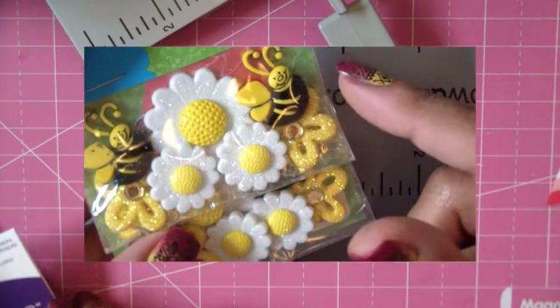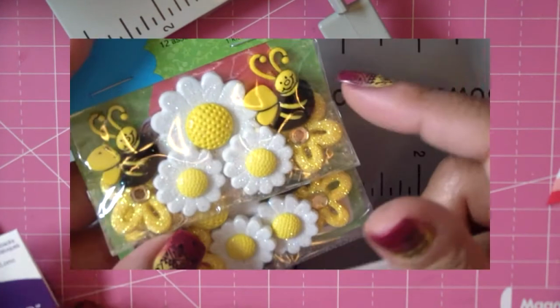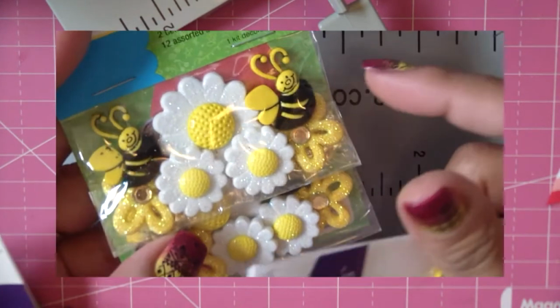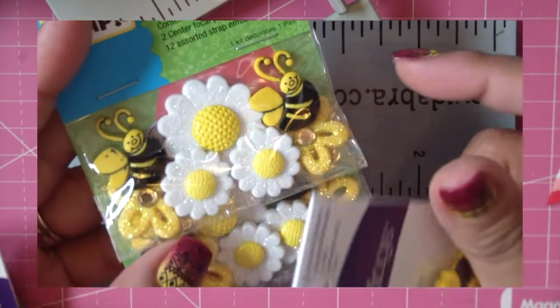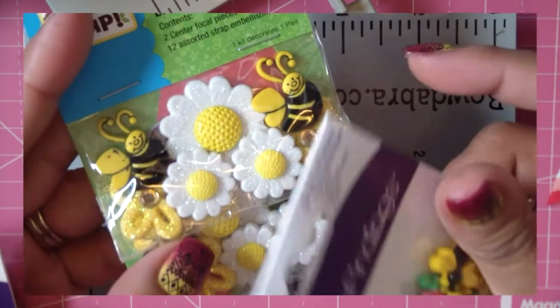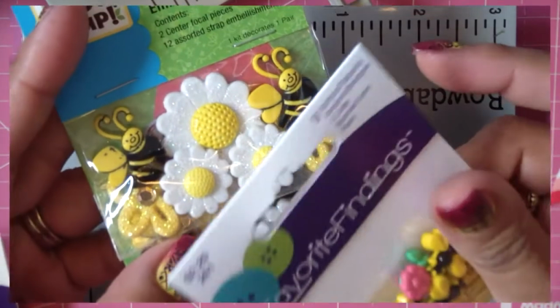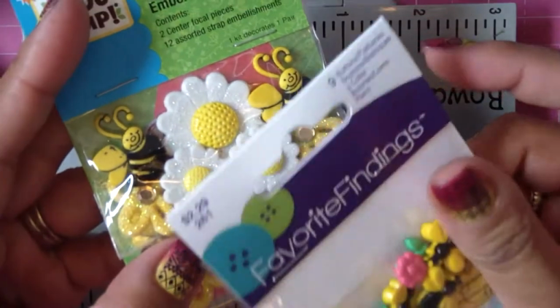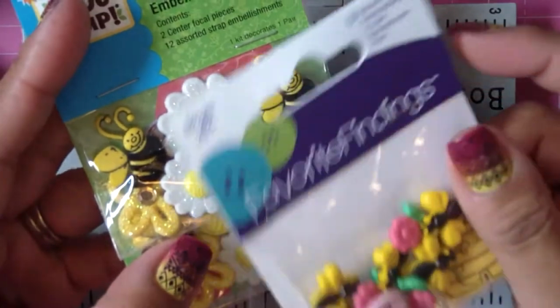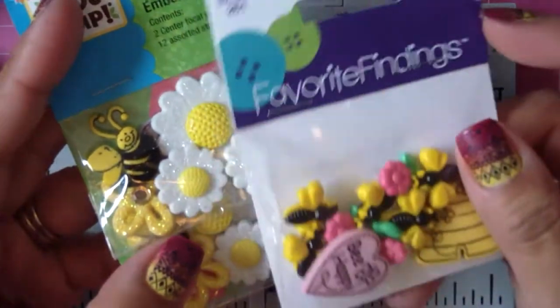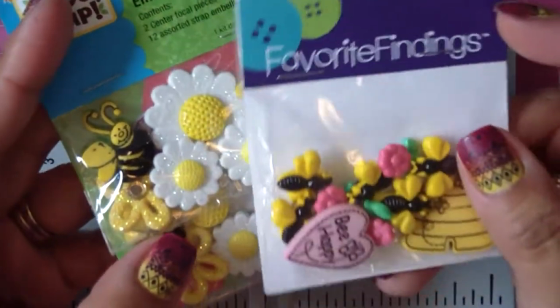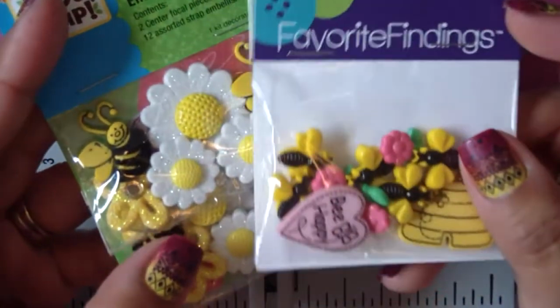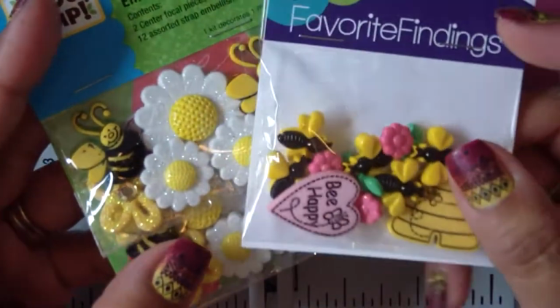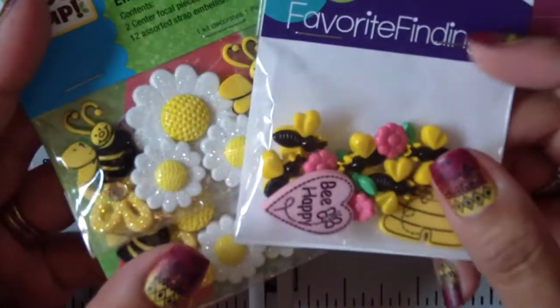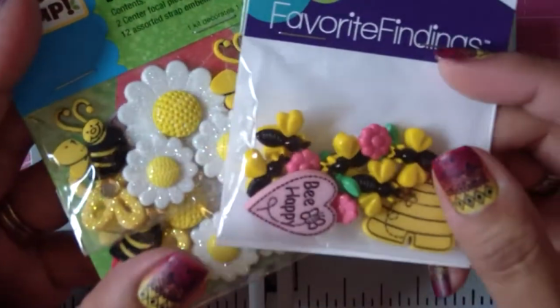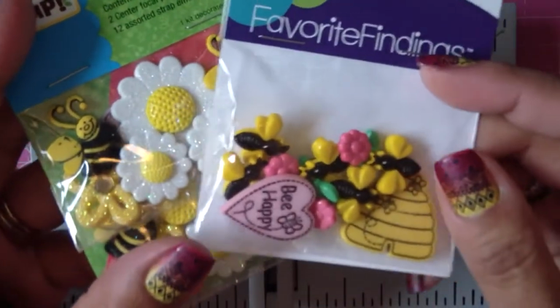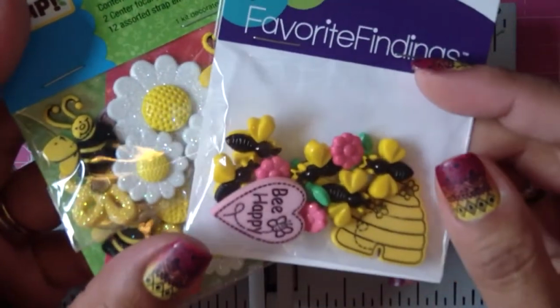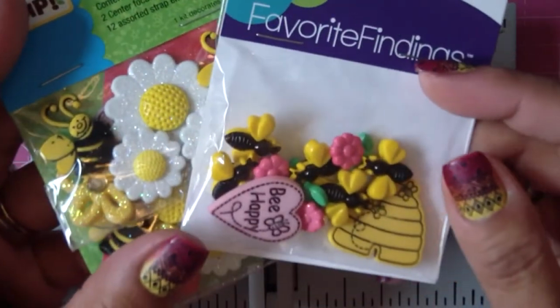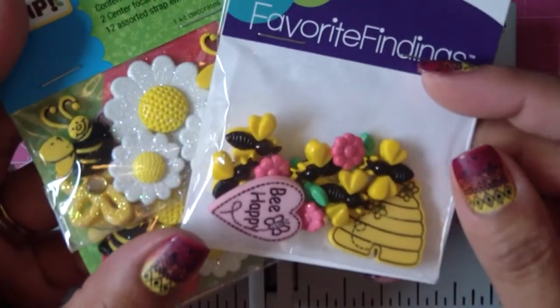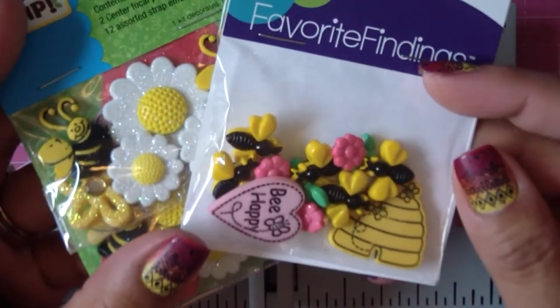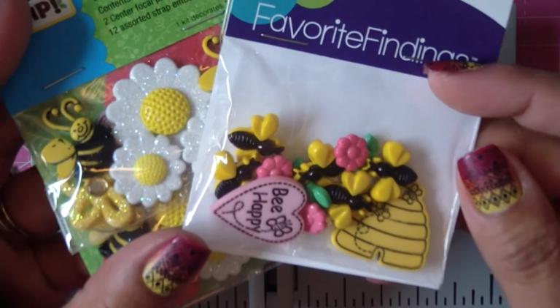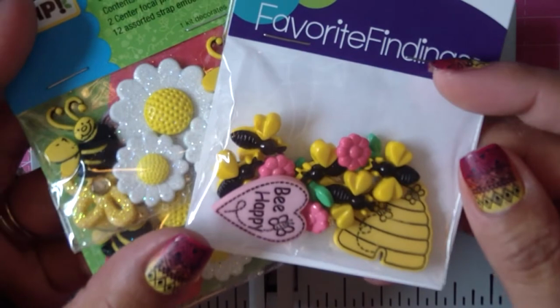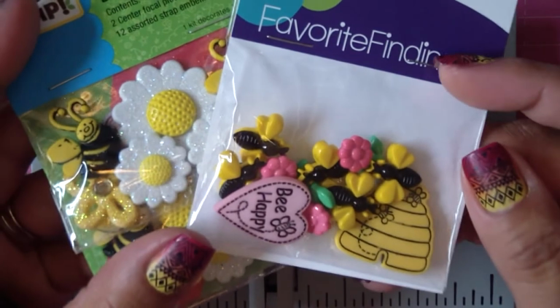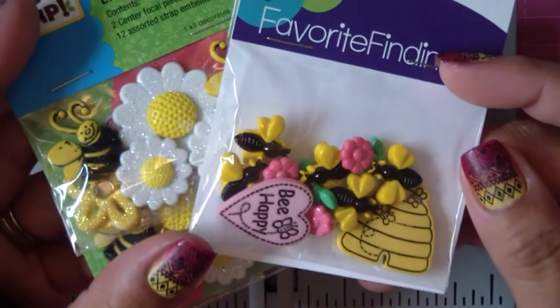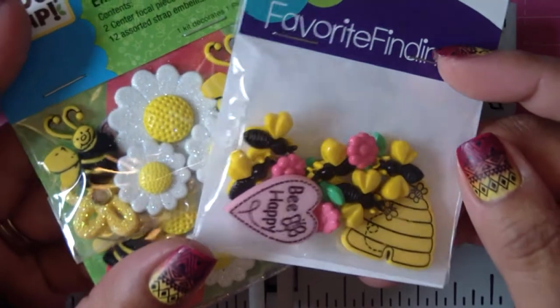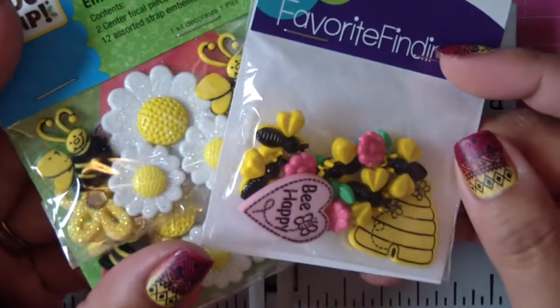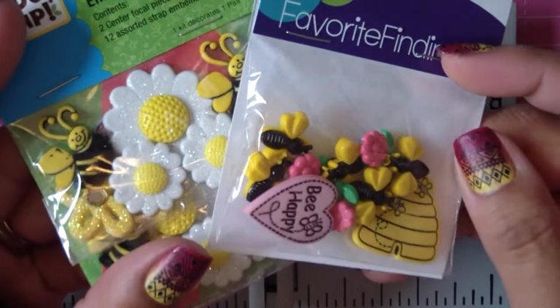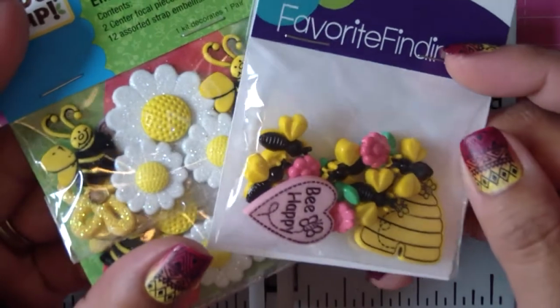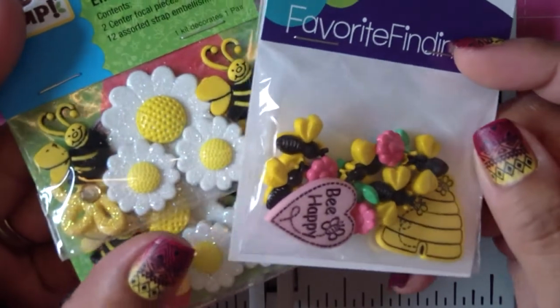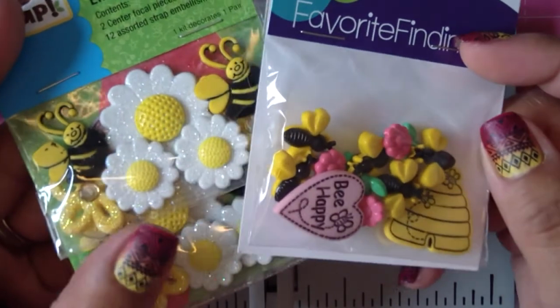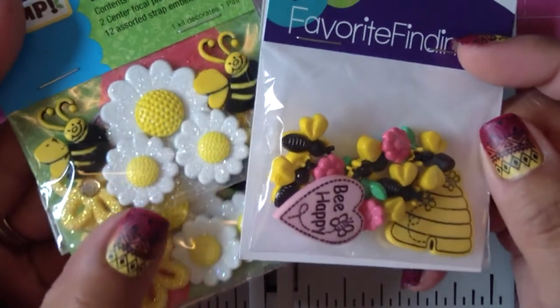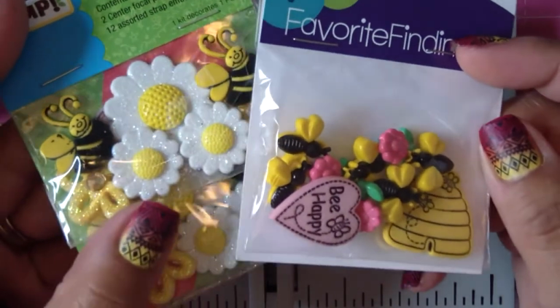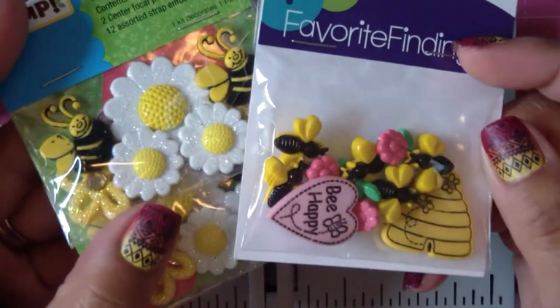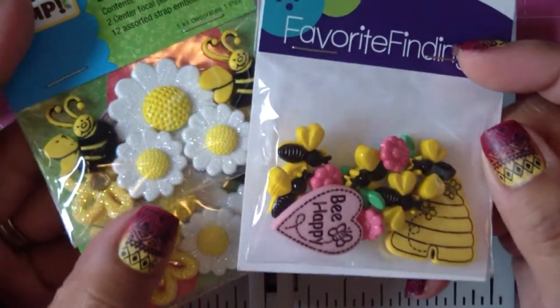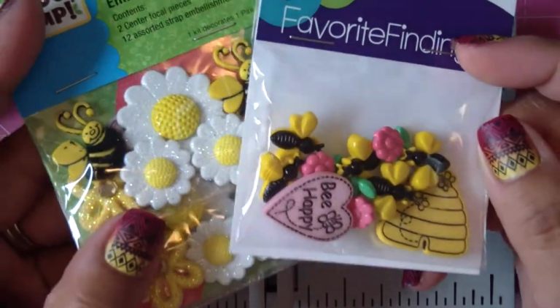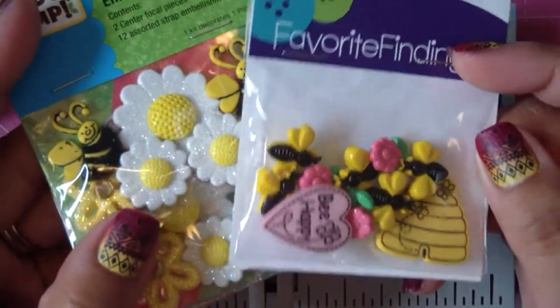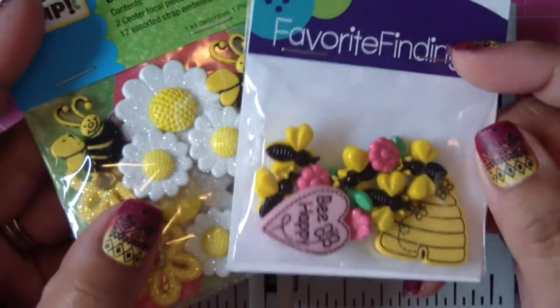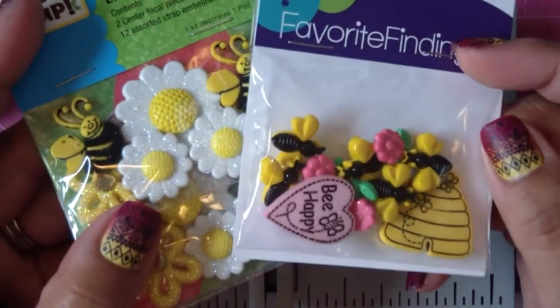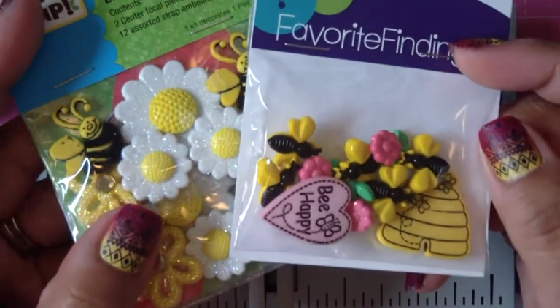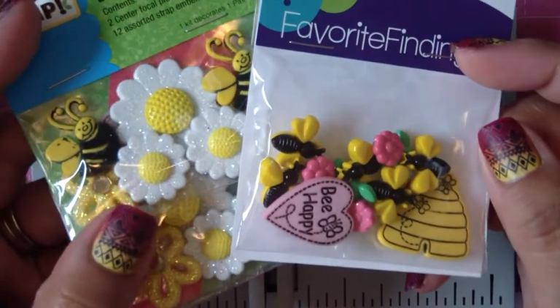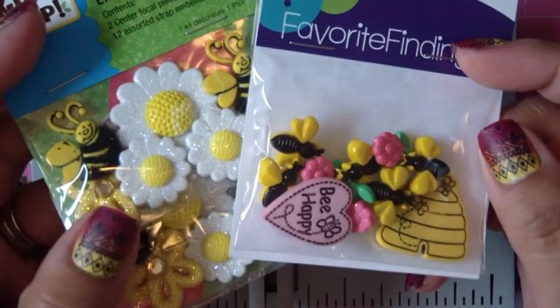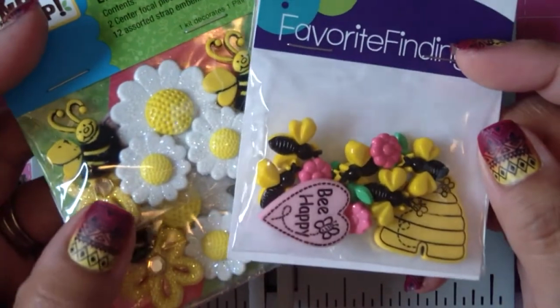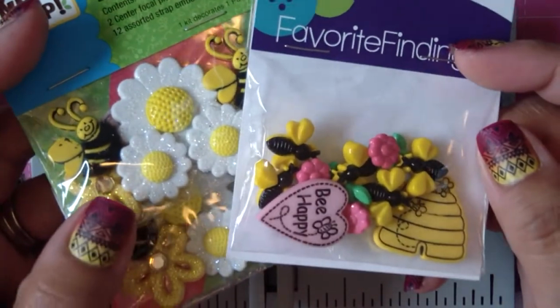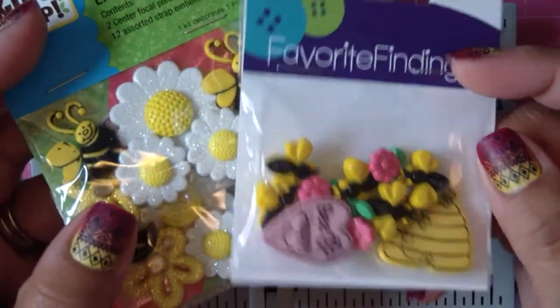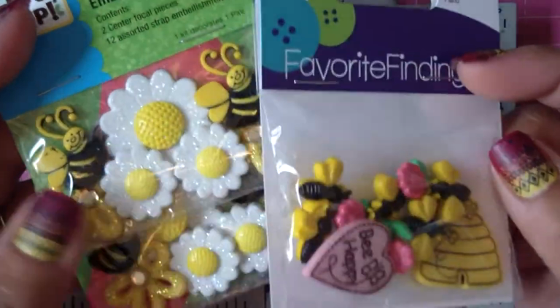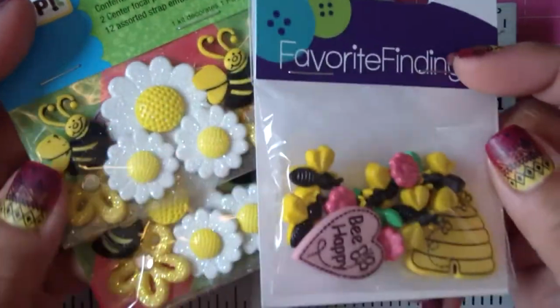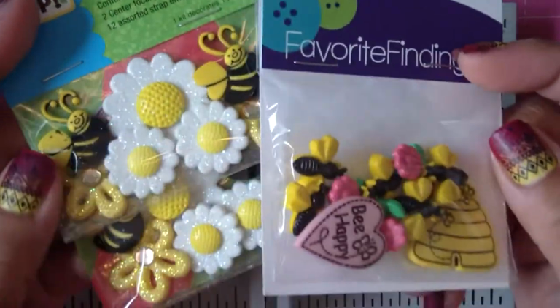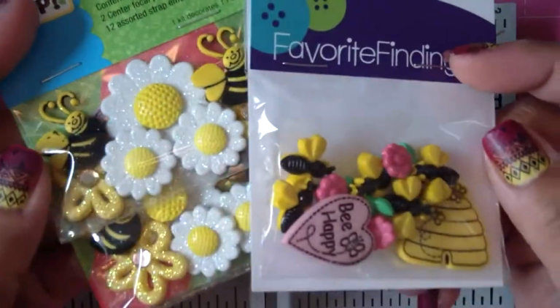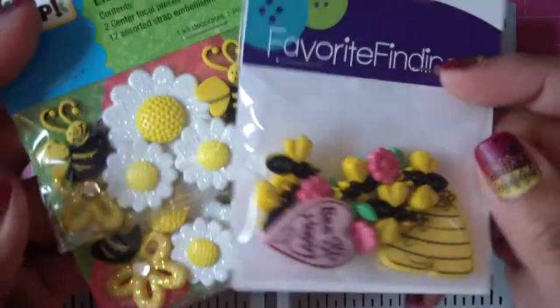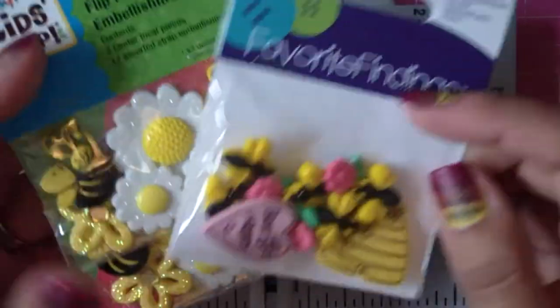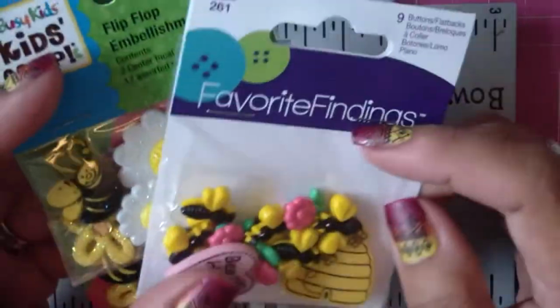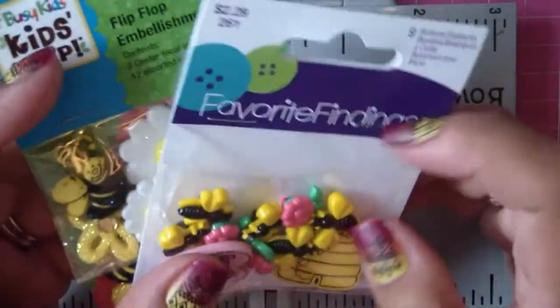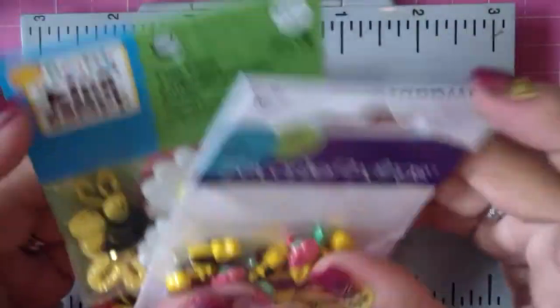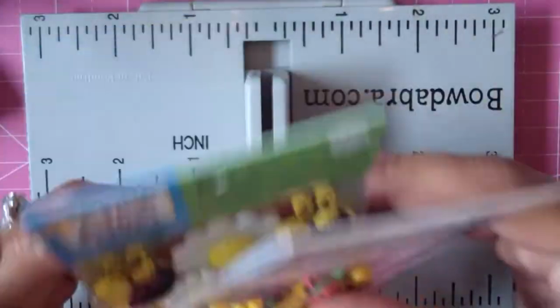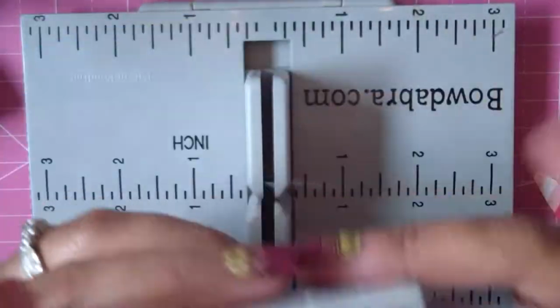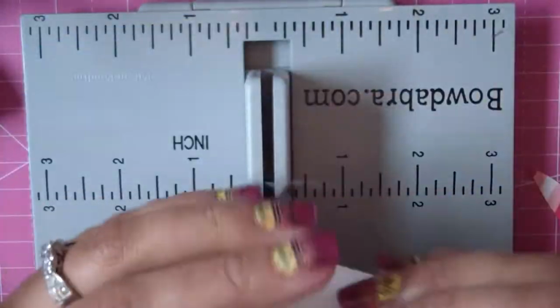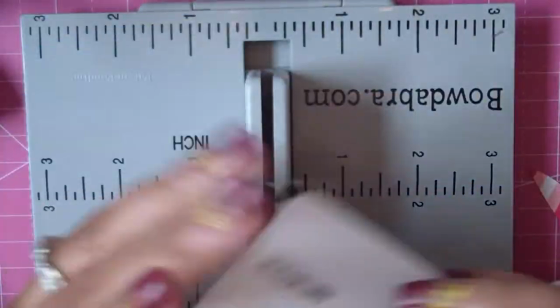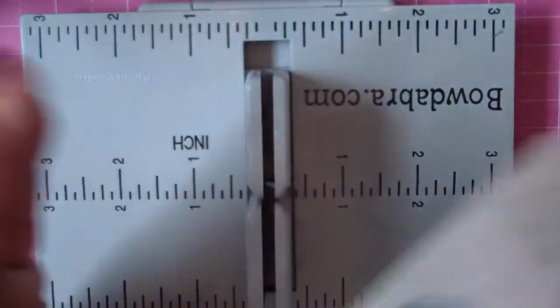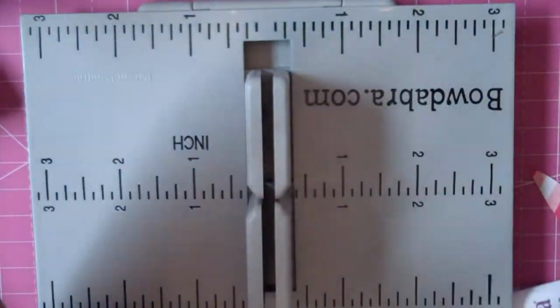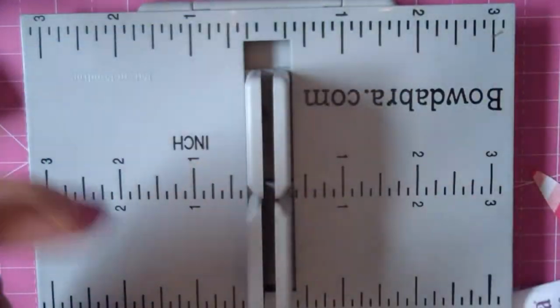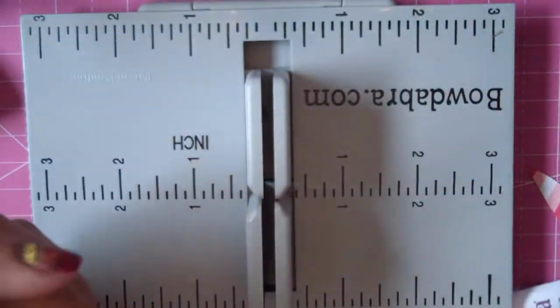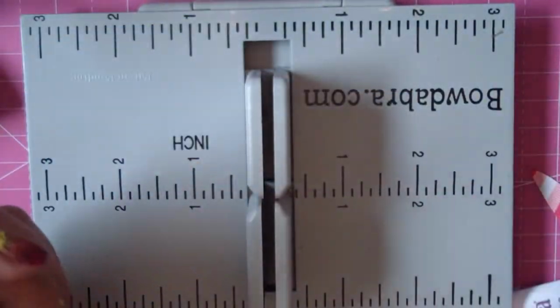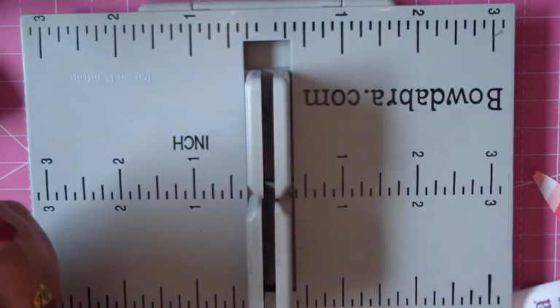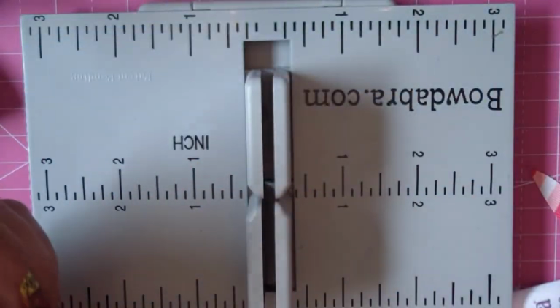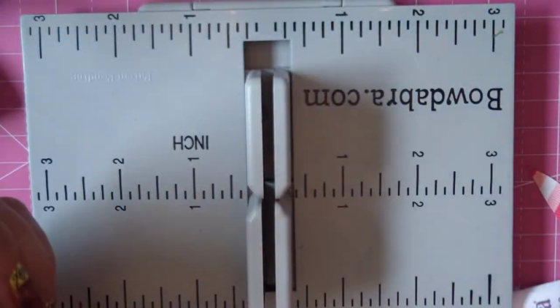We're also going to be using any kind of little buttons or embellishments that you like to put onto it — but you don't have to do this at all. You can just leave that off completely.